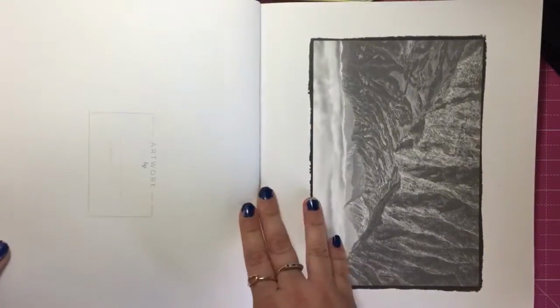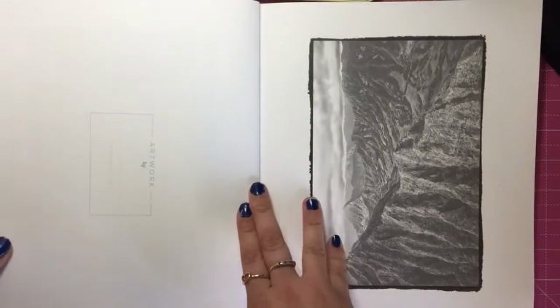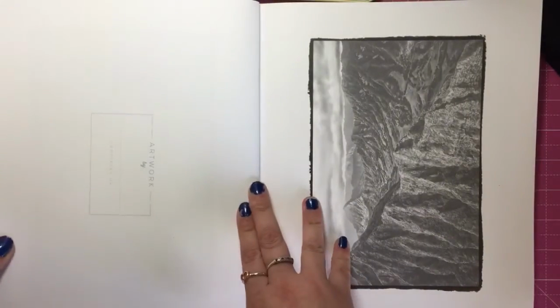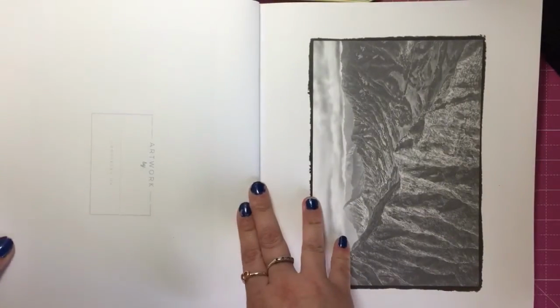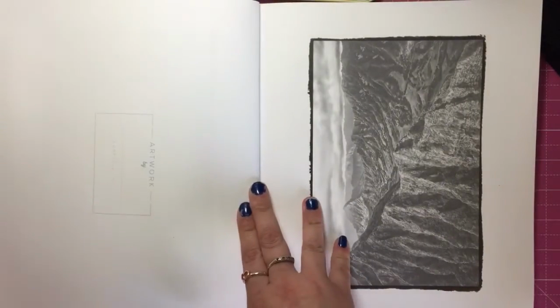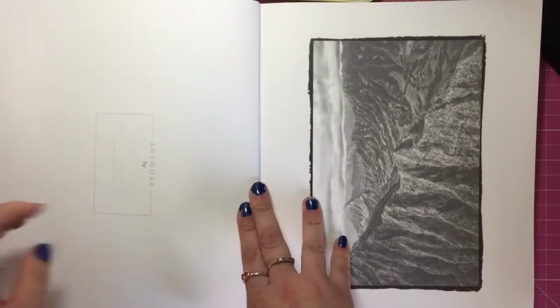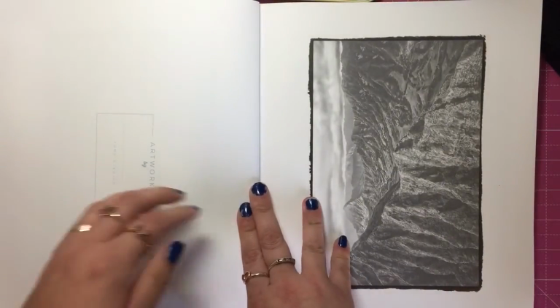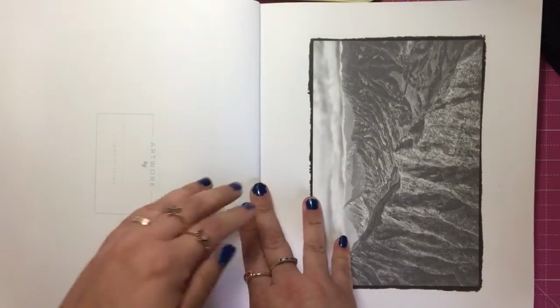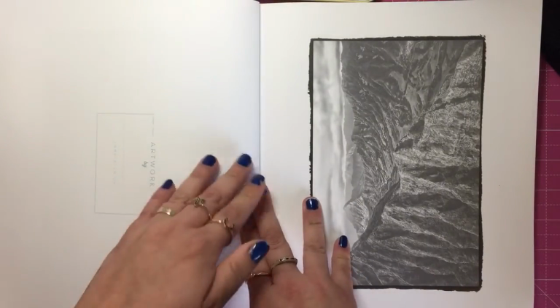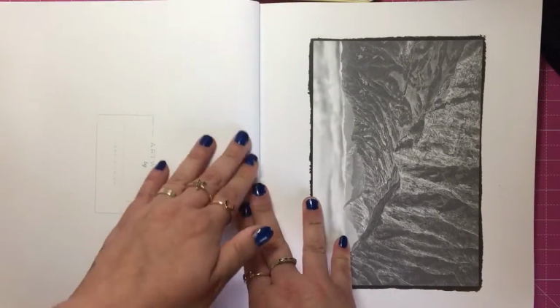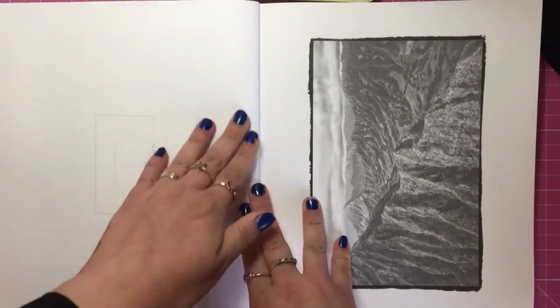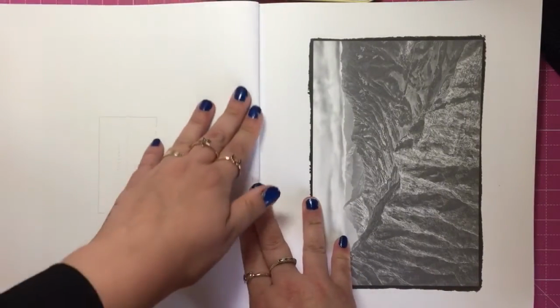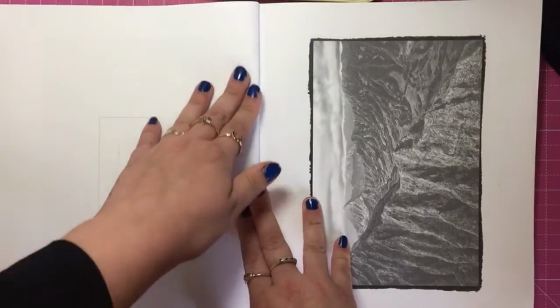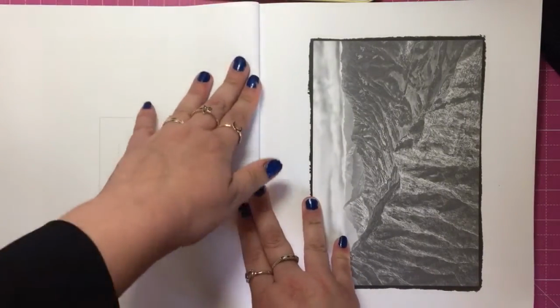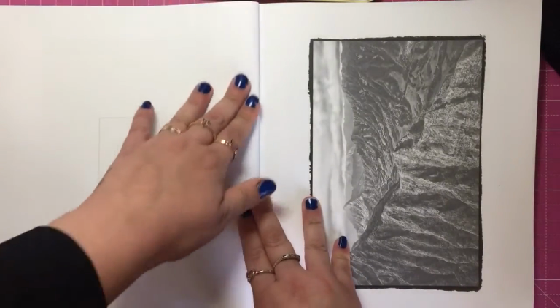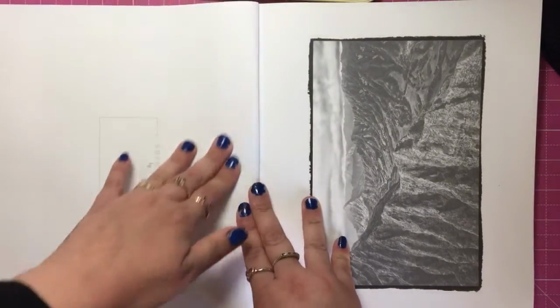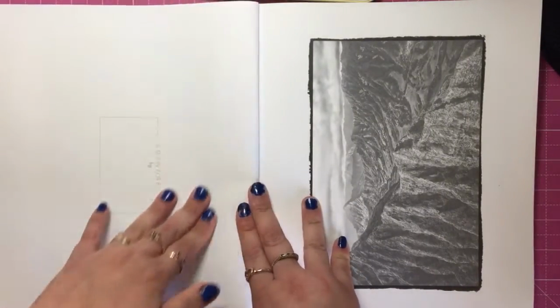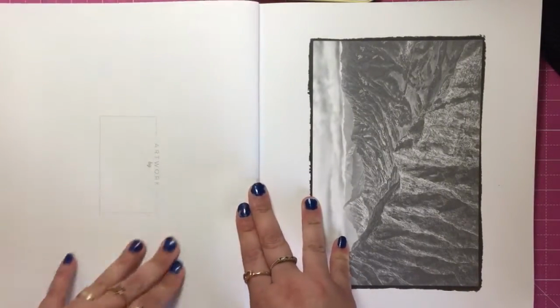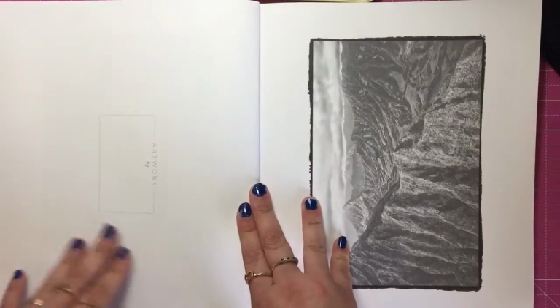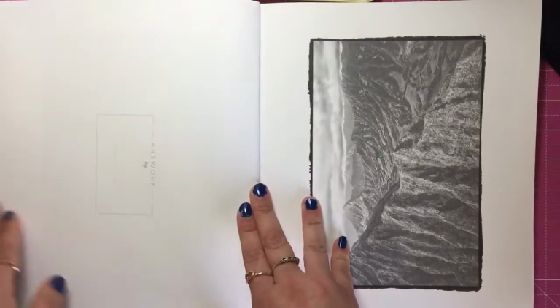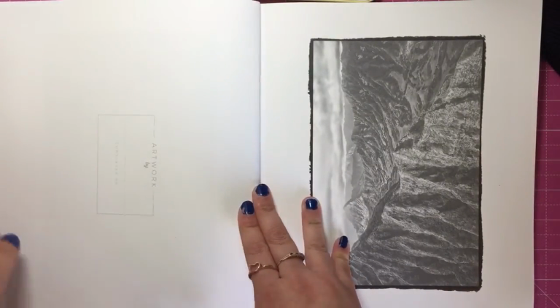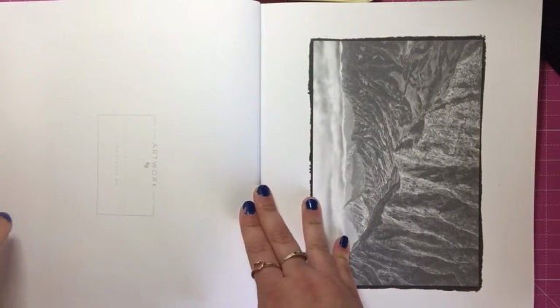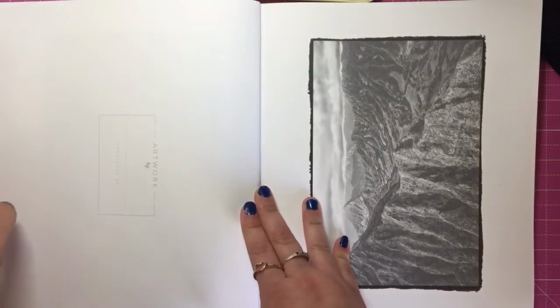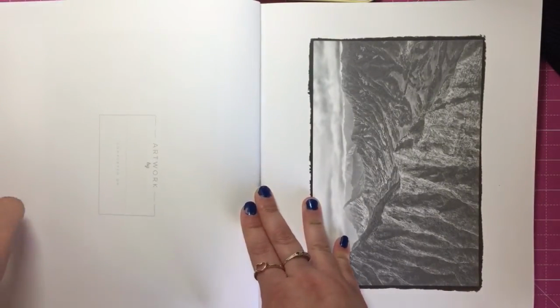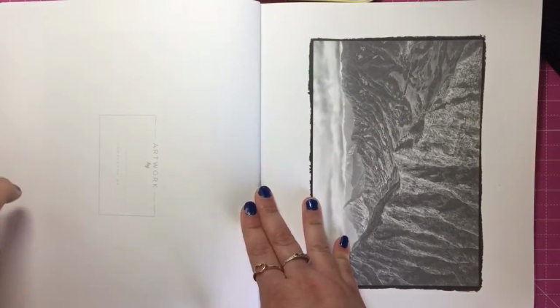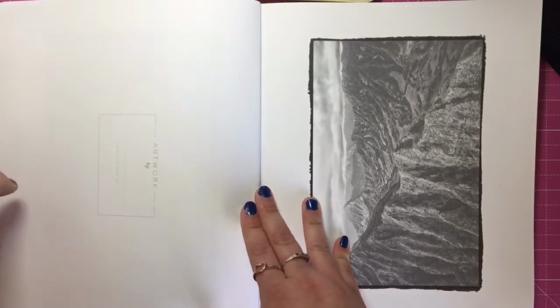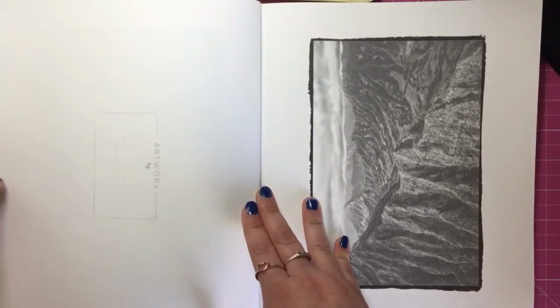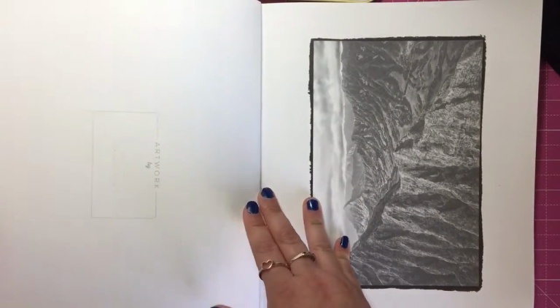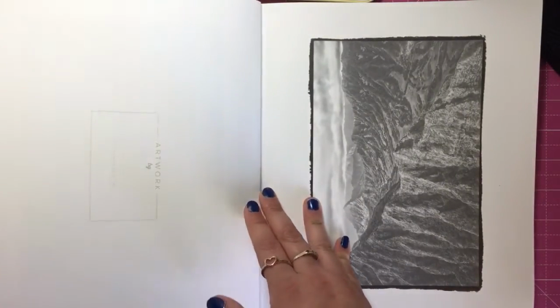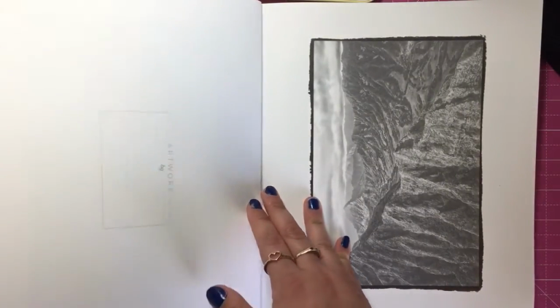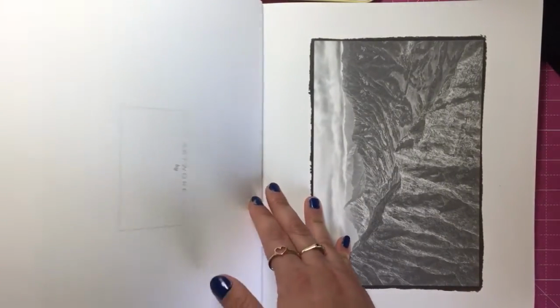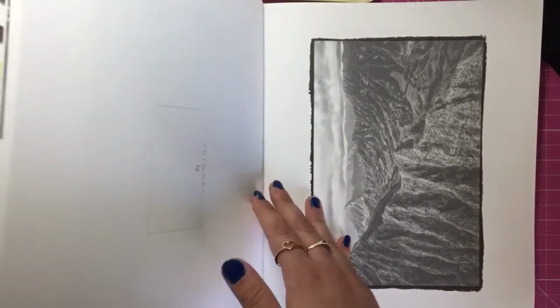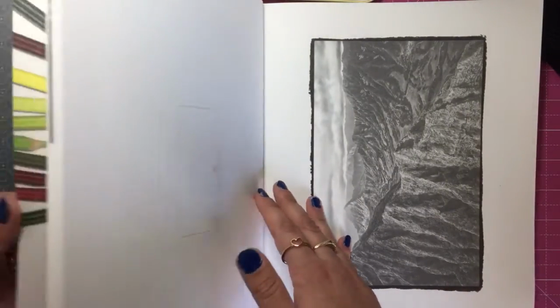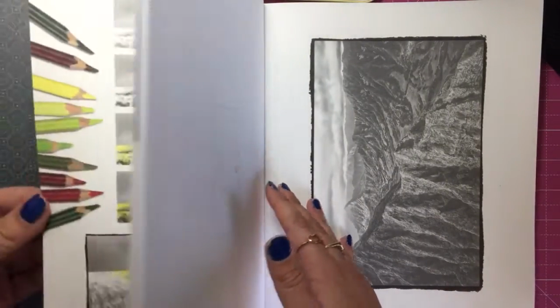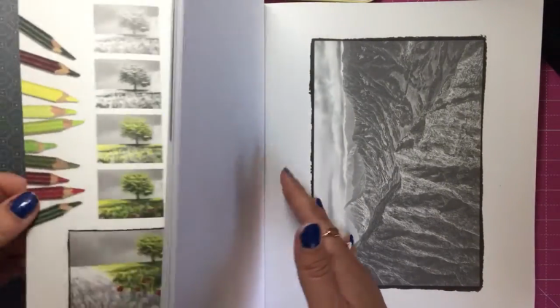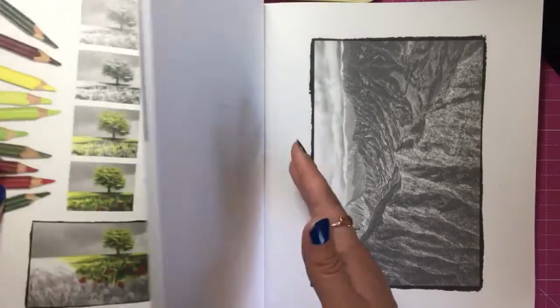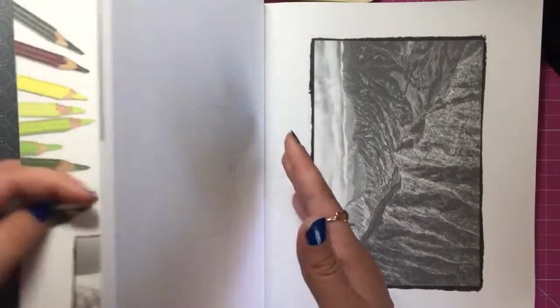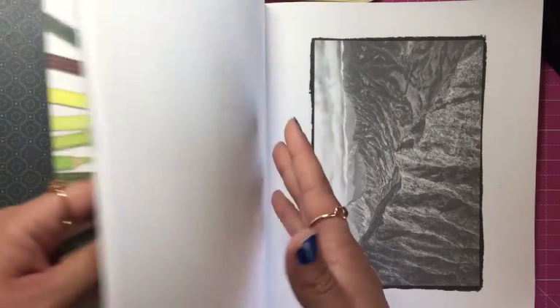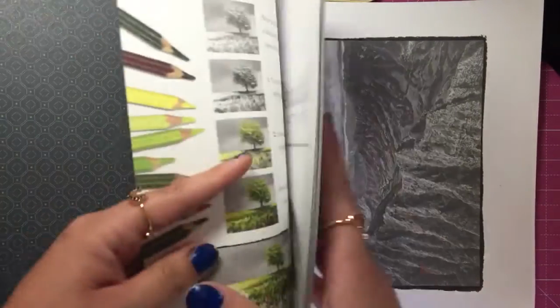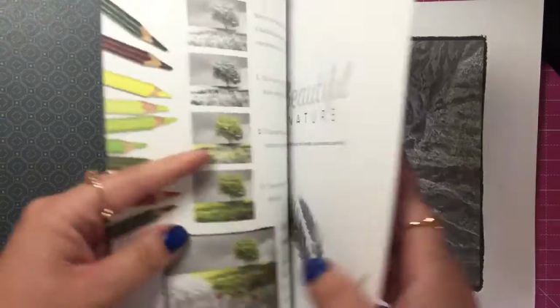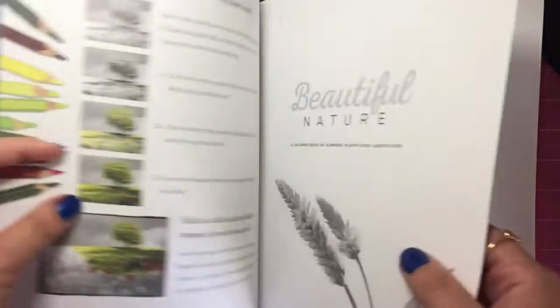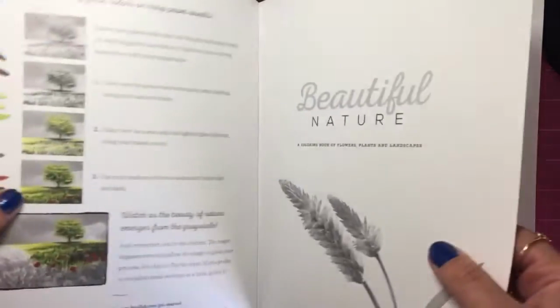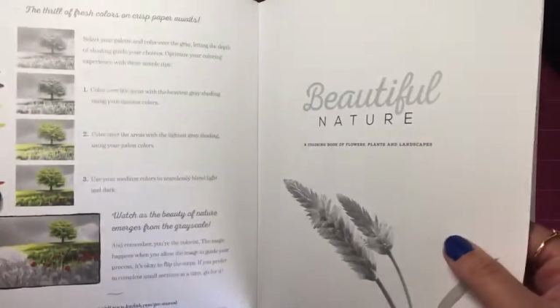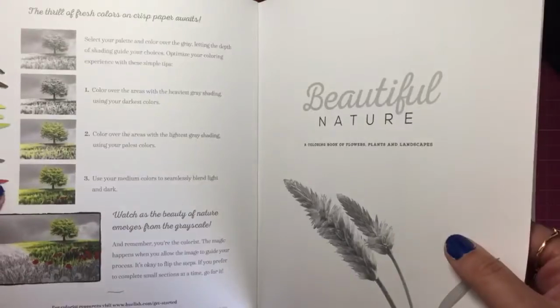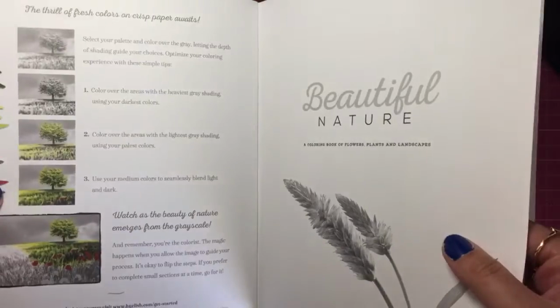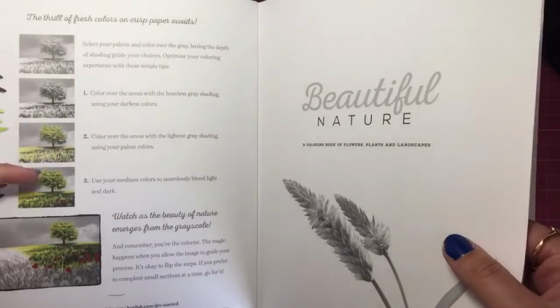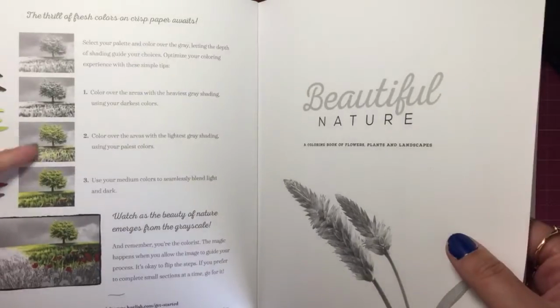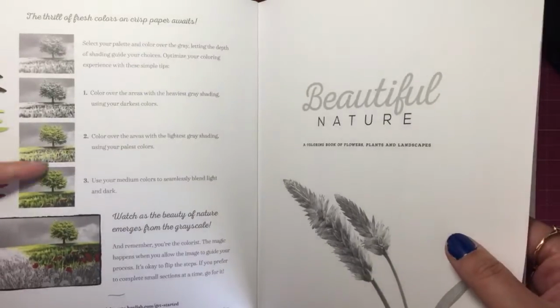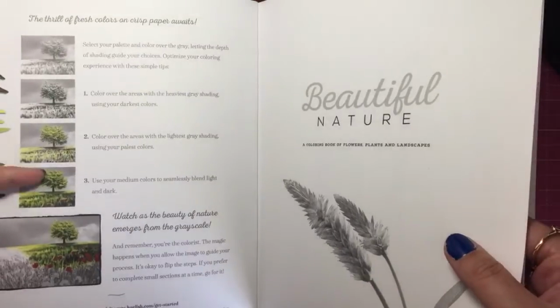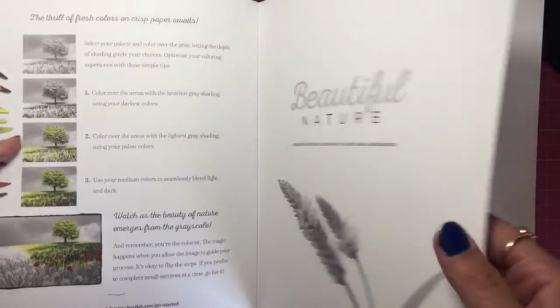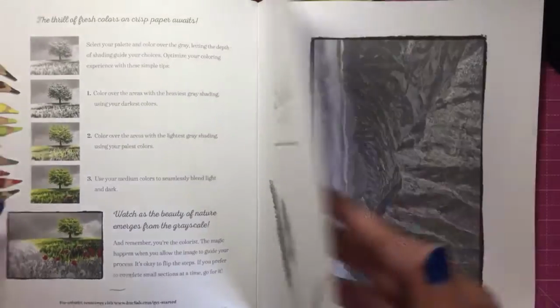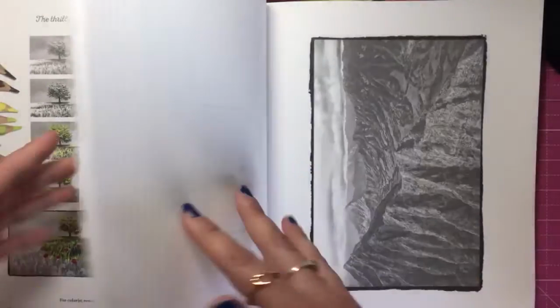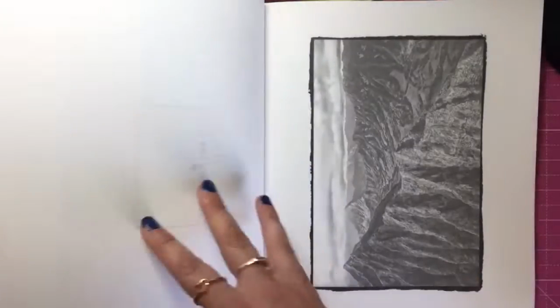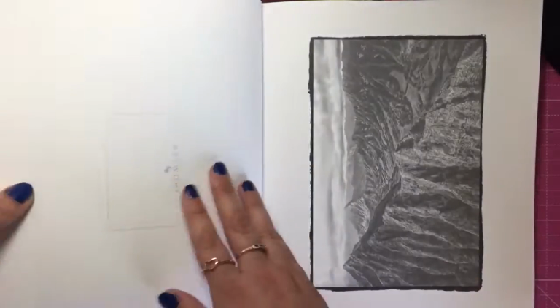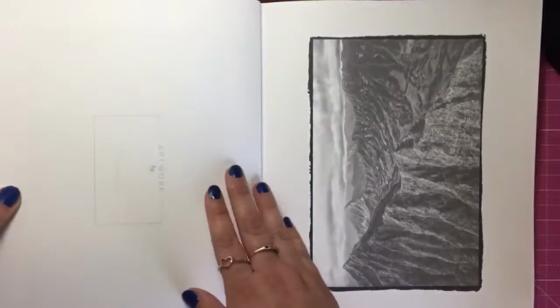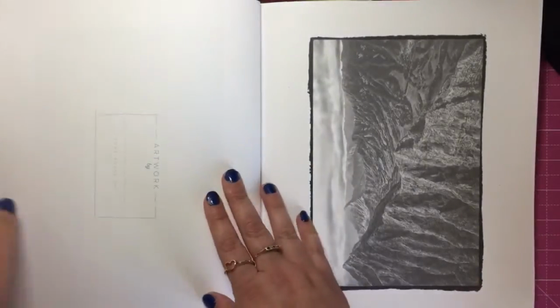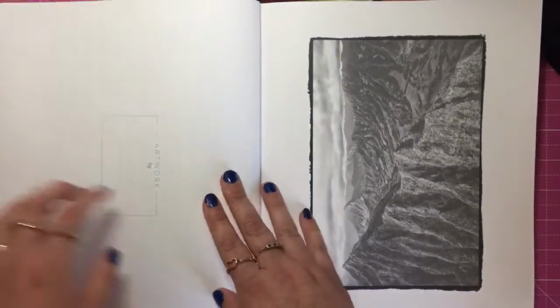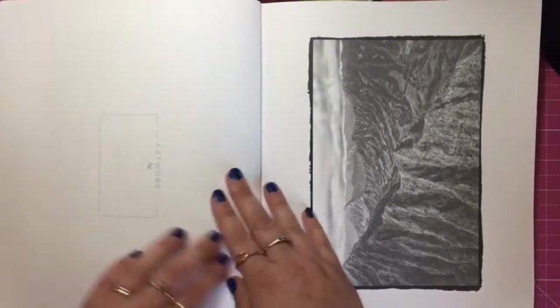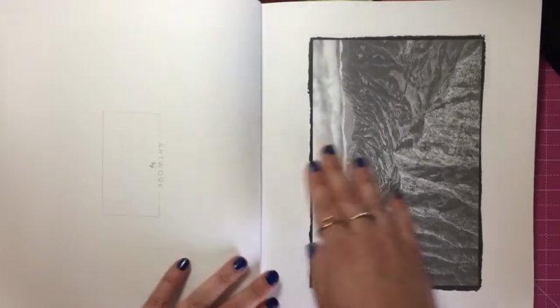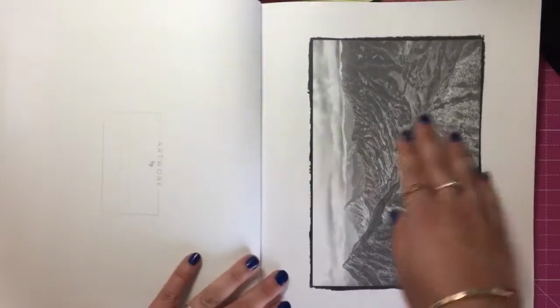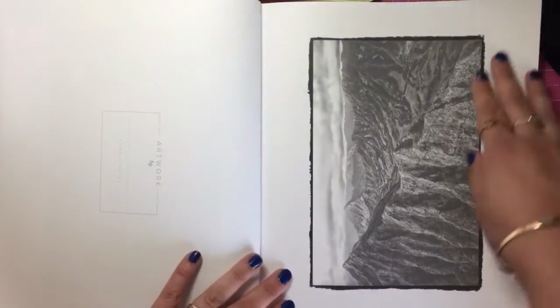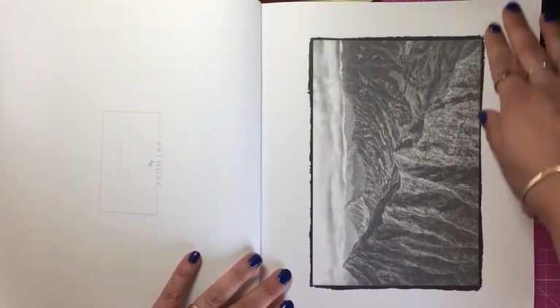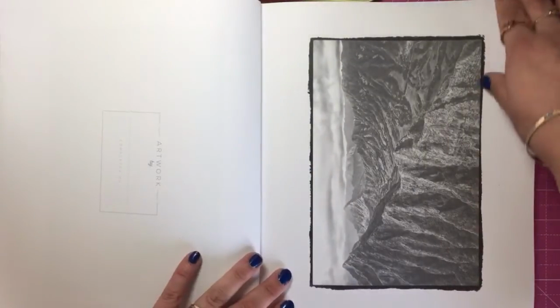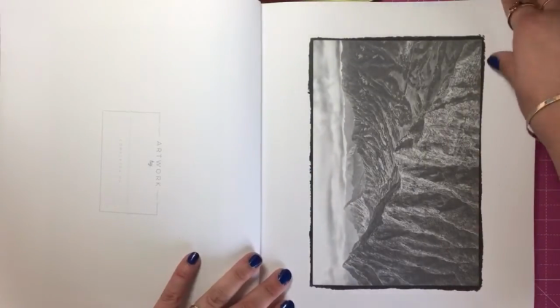If you don't know what grayscale colouring is, there is a page in the front that does explain to you how to do it. I'll just quickly go through it.